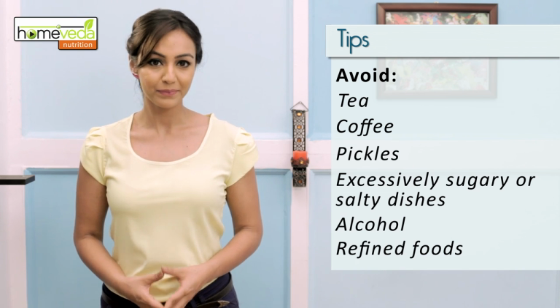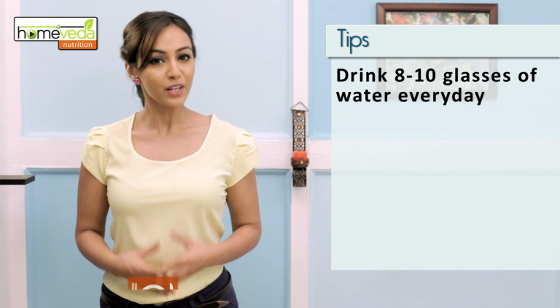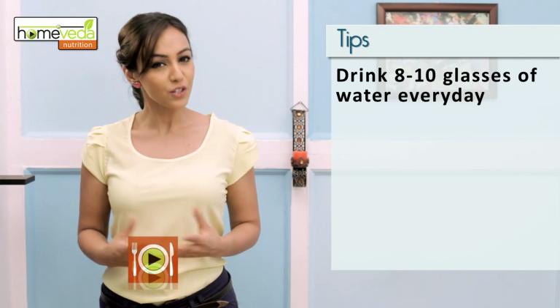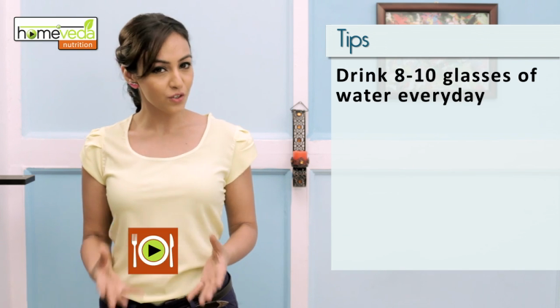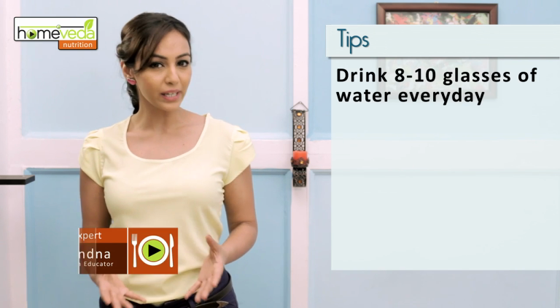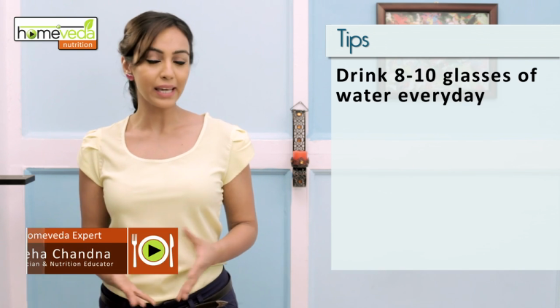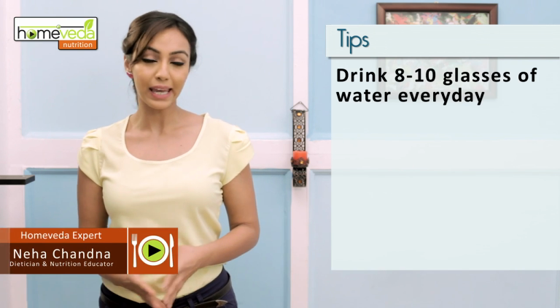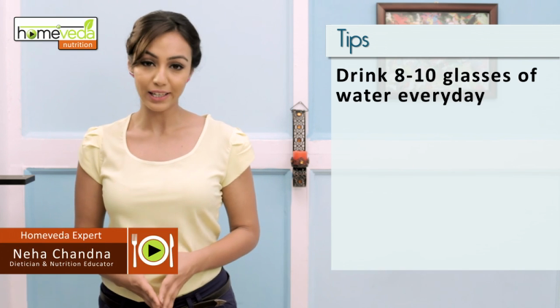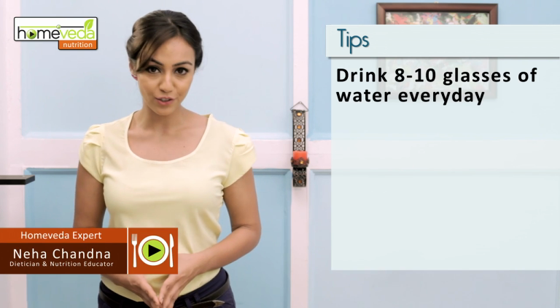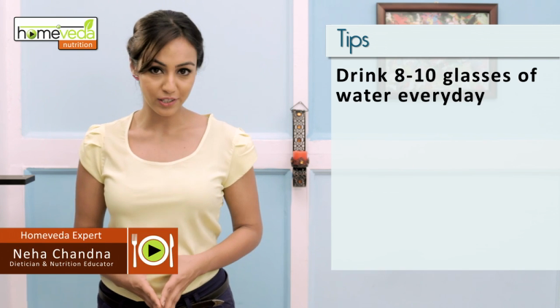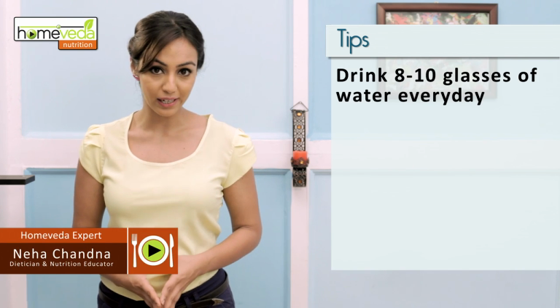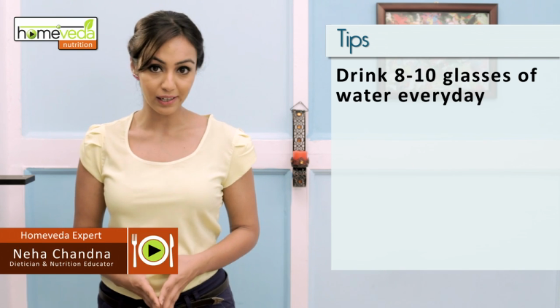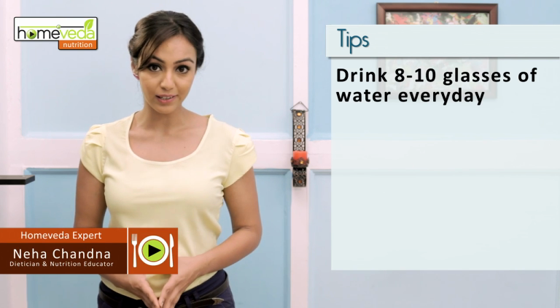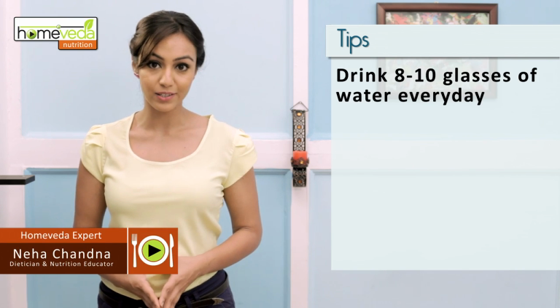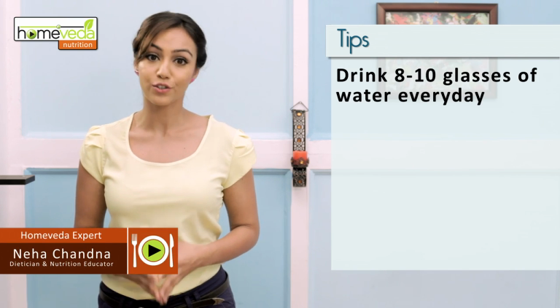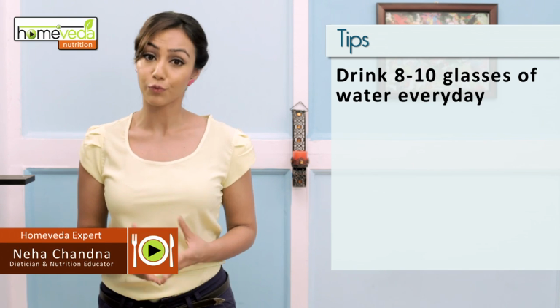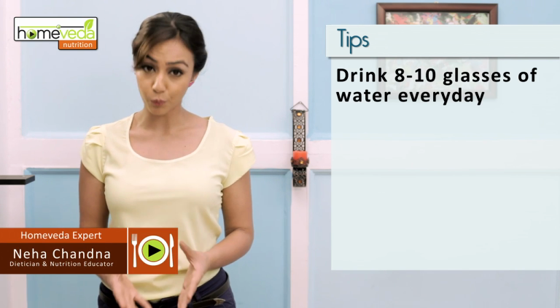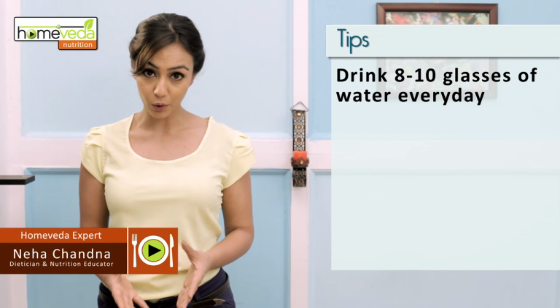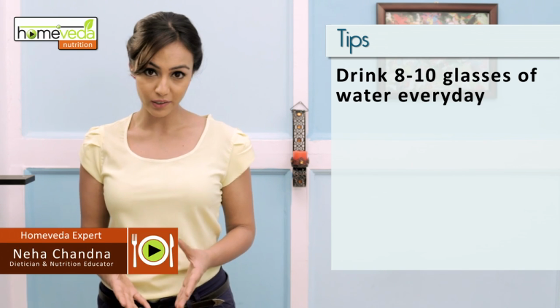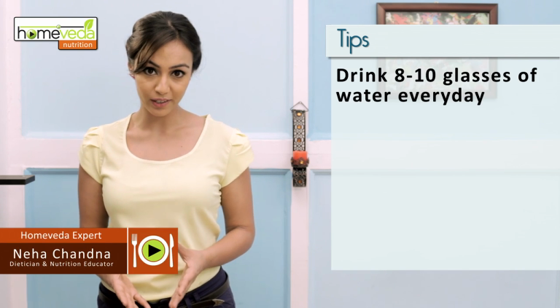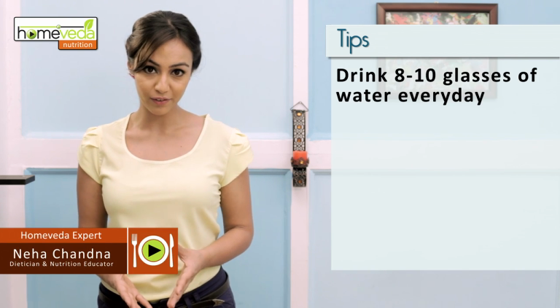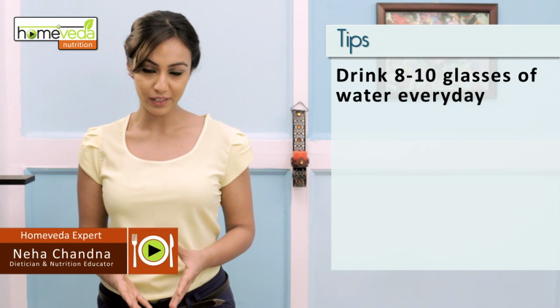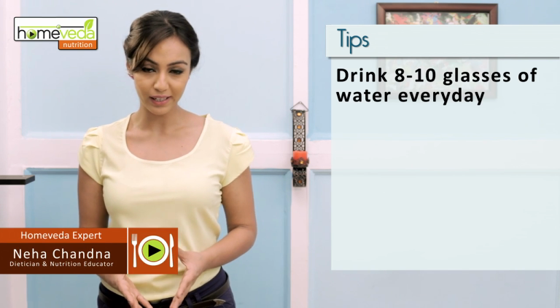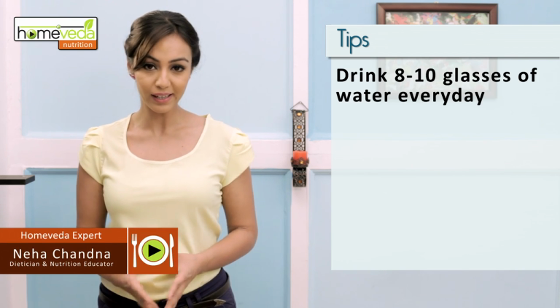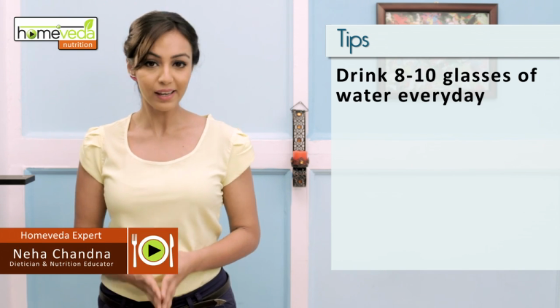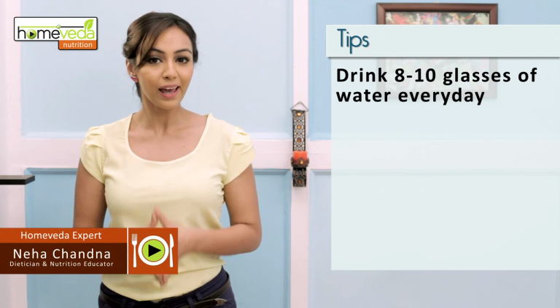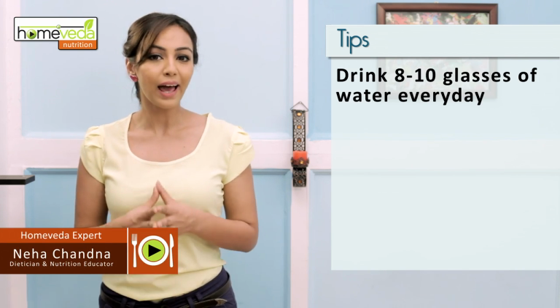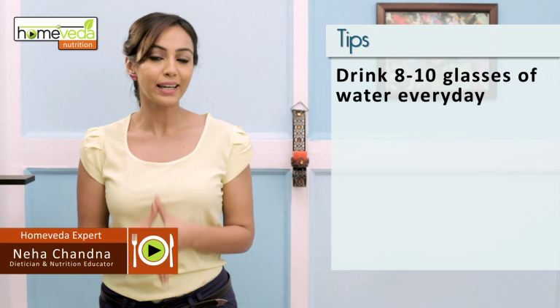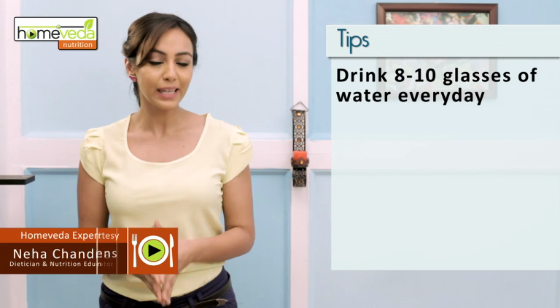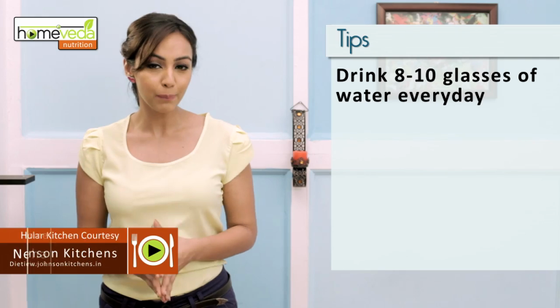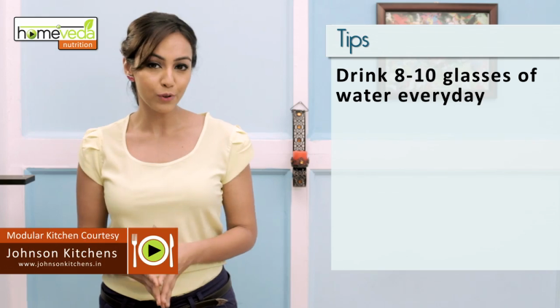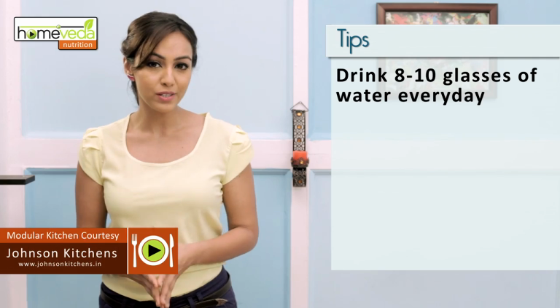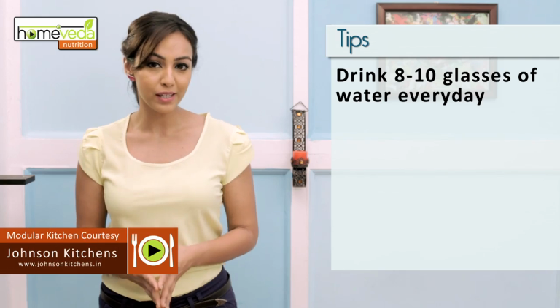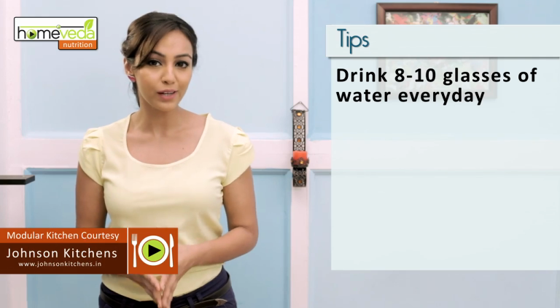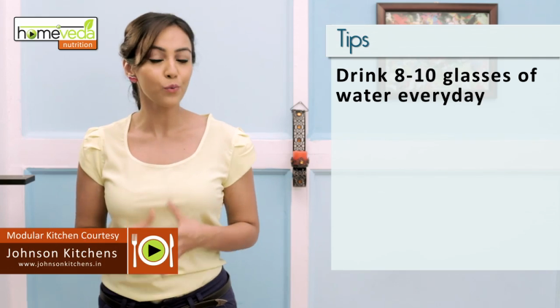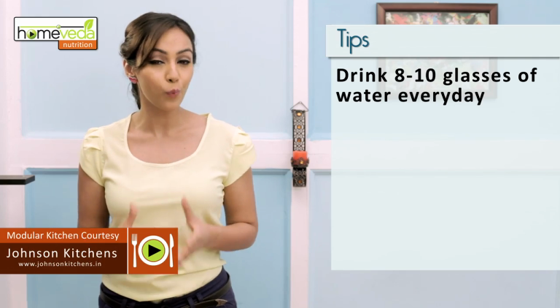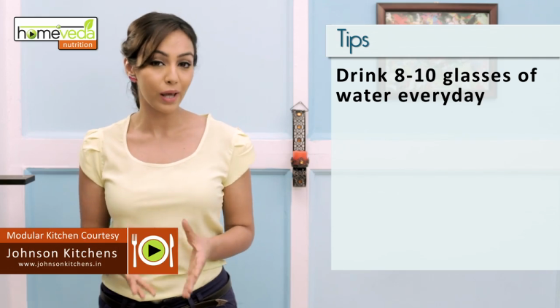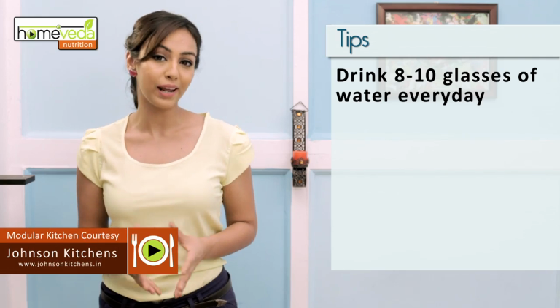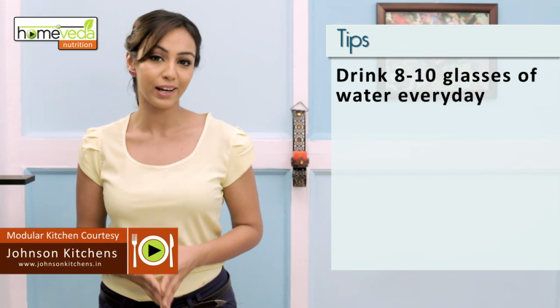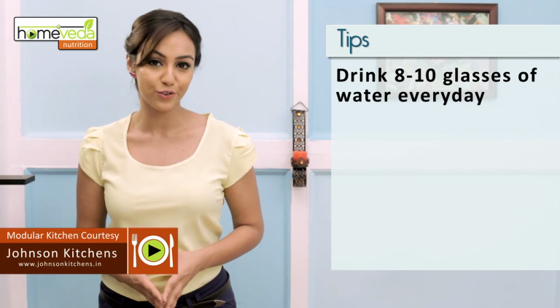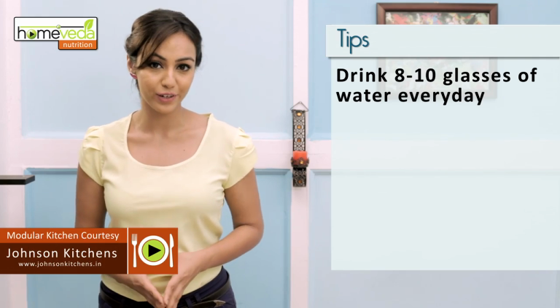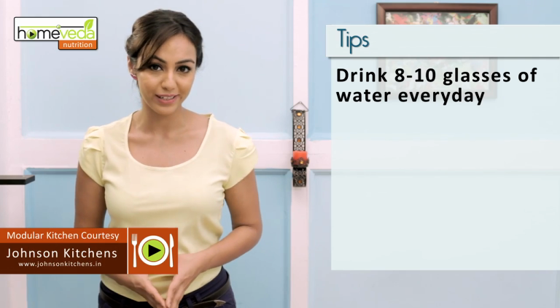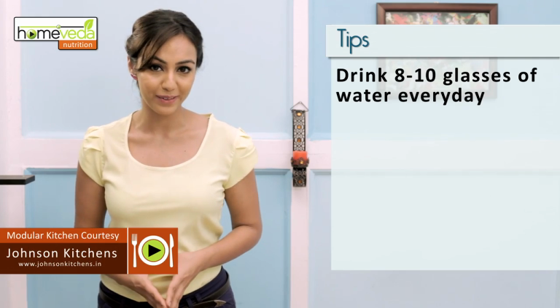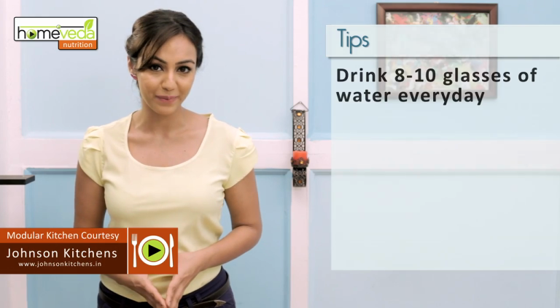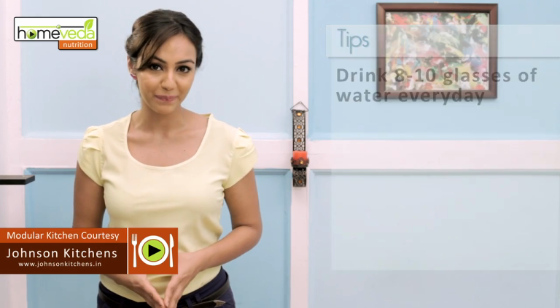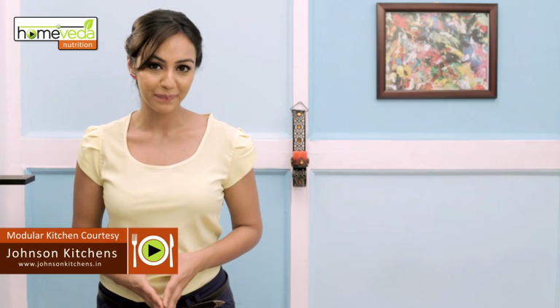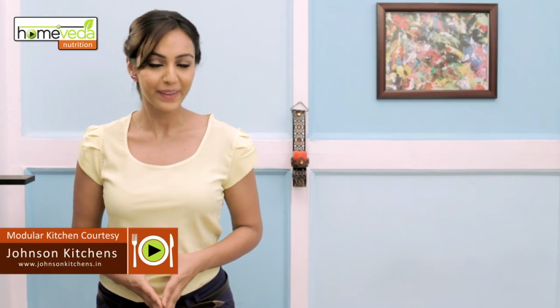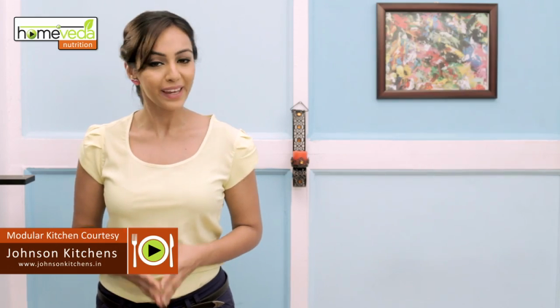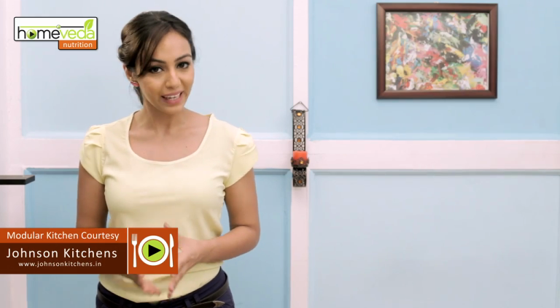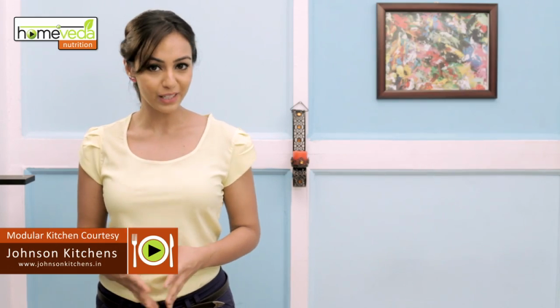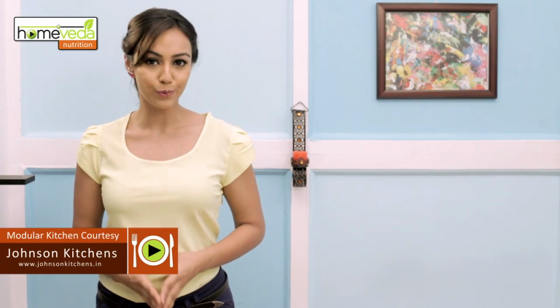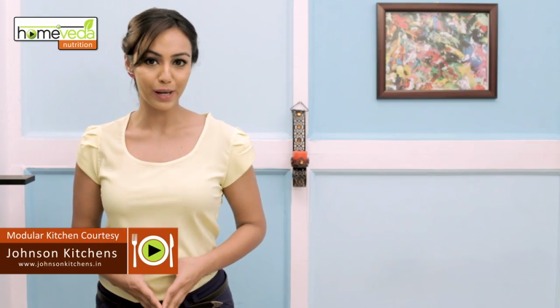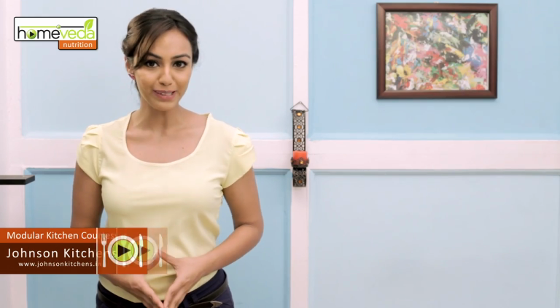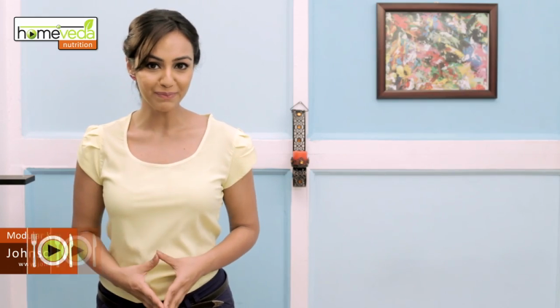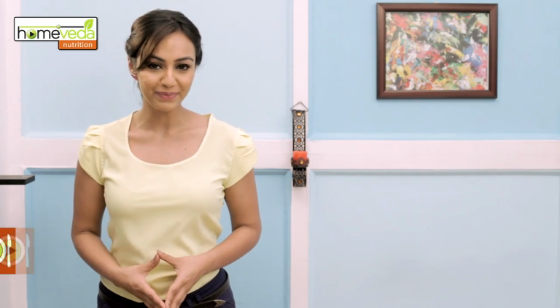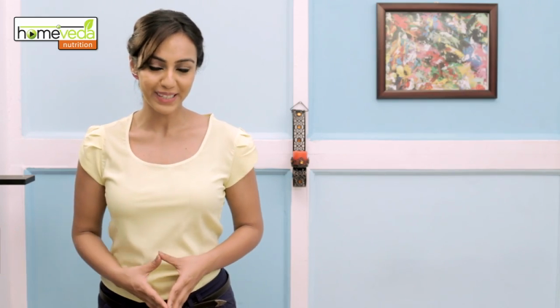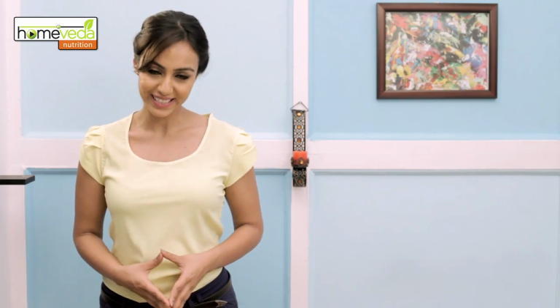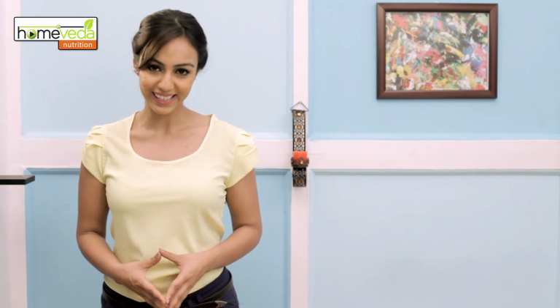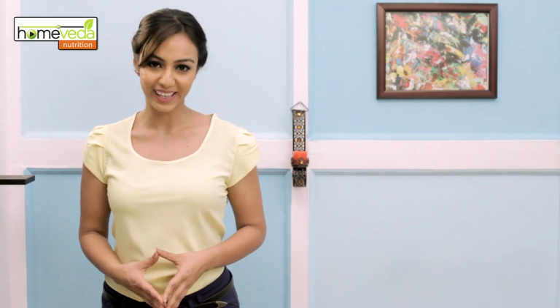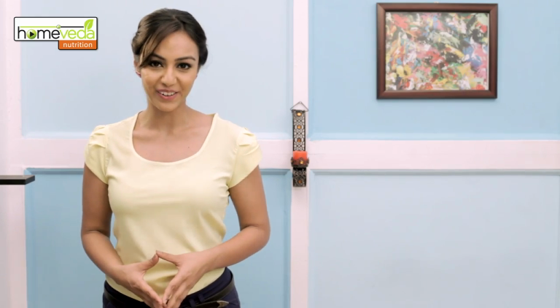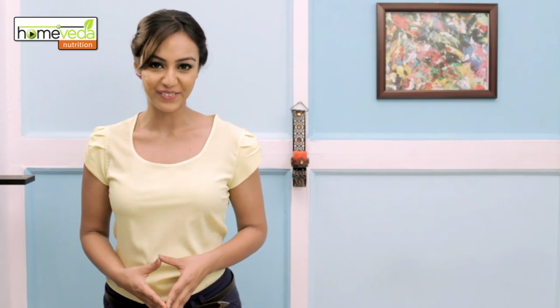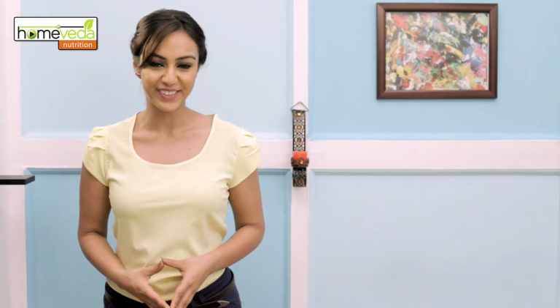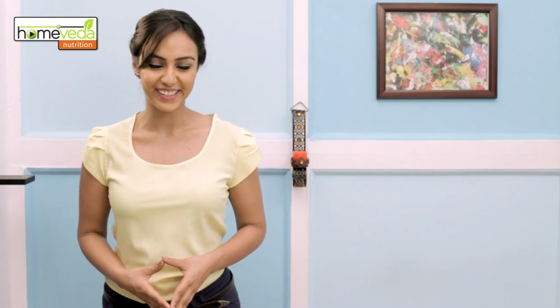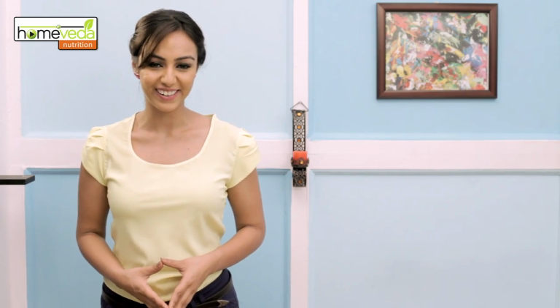Drink 8-10 glasses of water every day and keep your skin well hydrated. Eat well and take care of yourself.